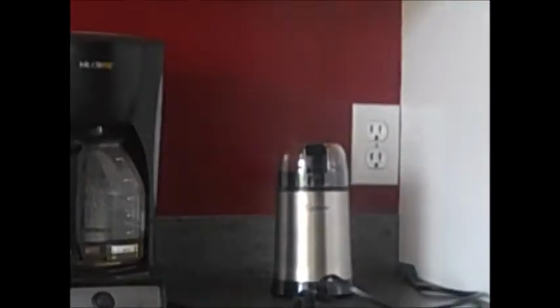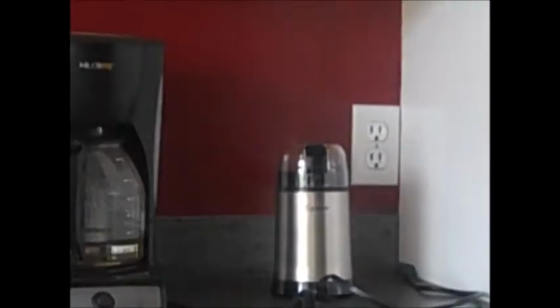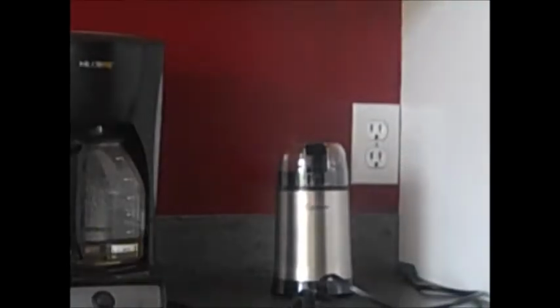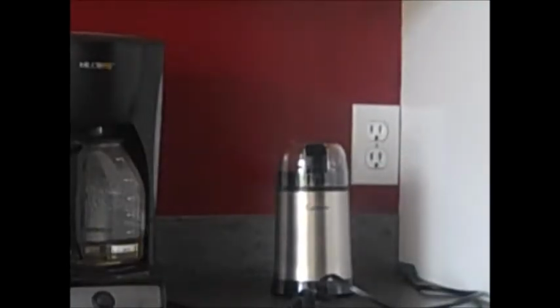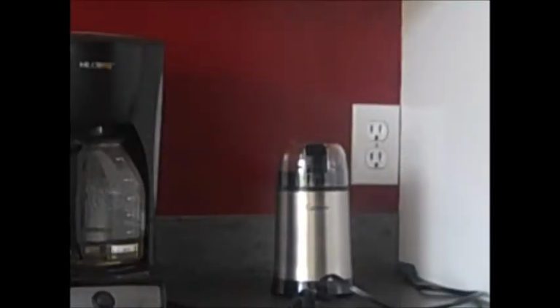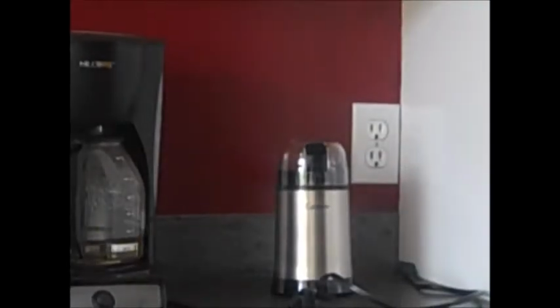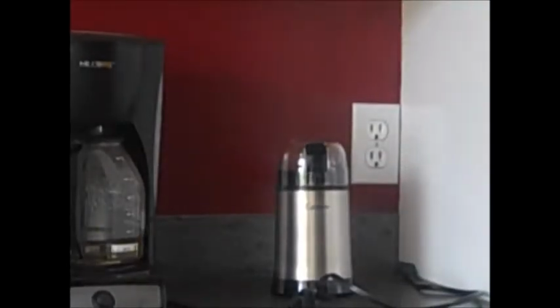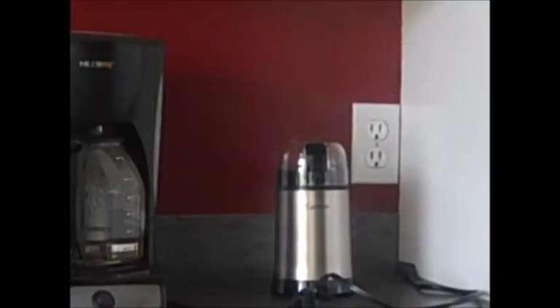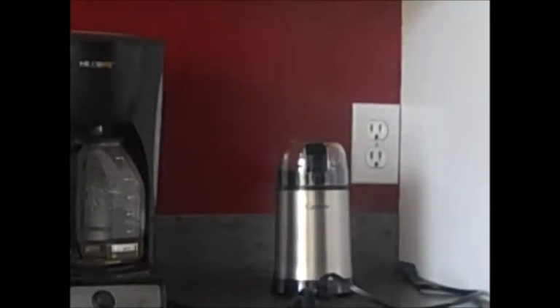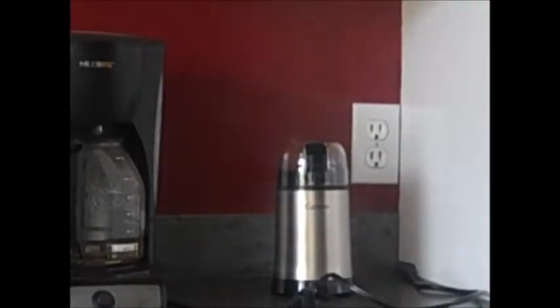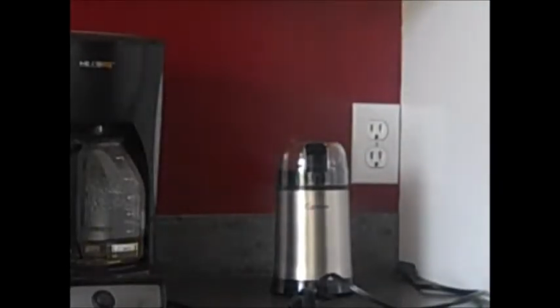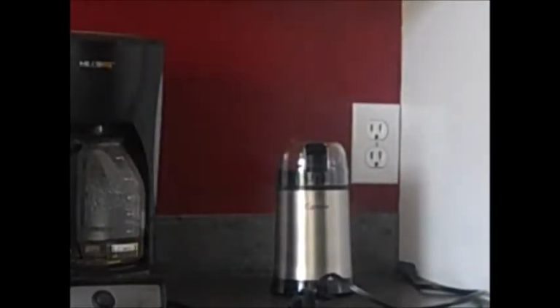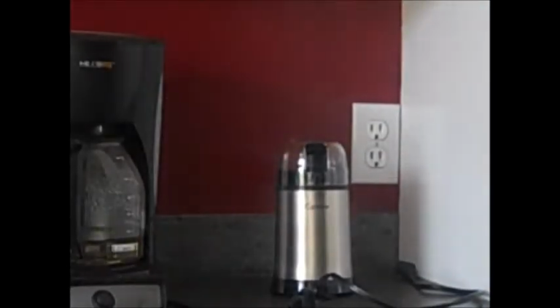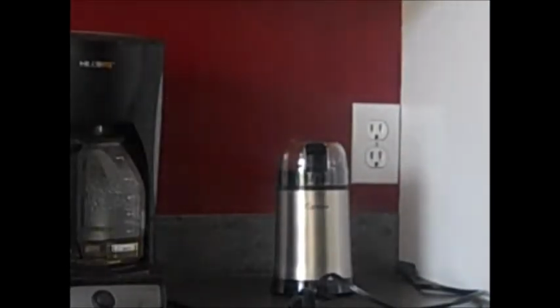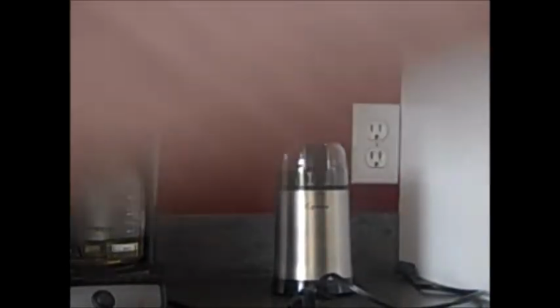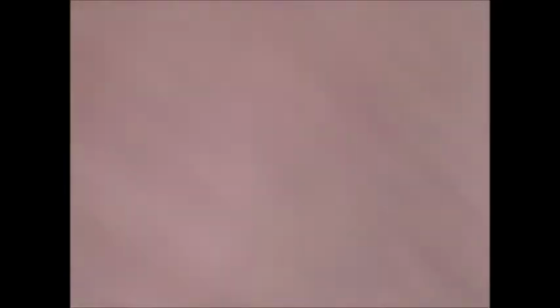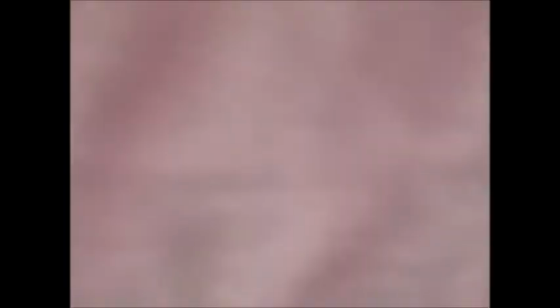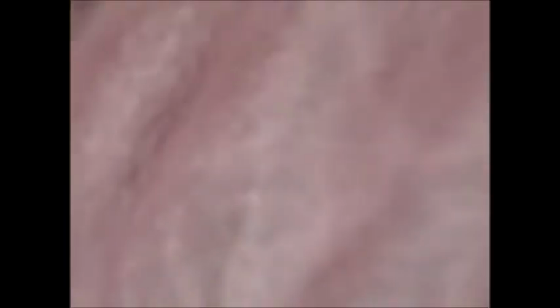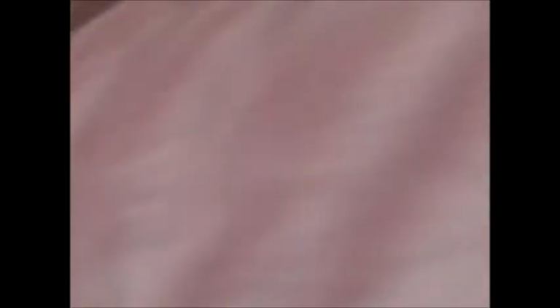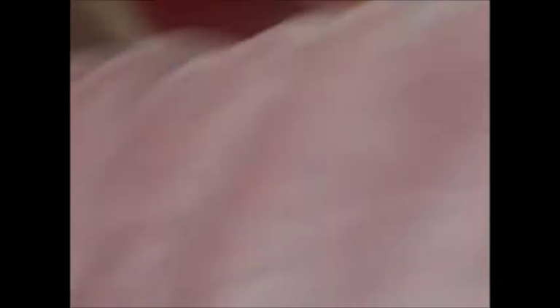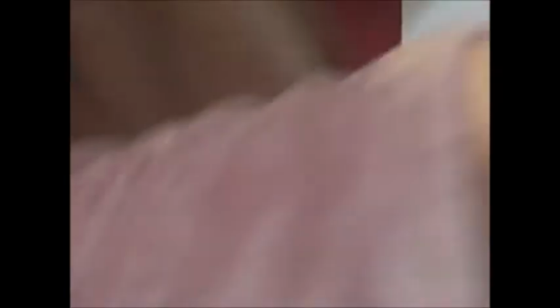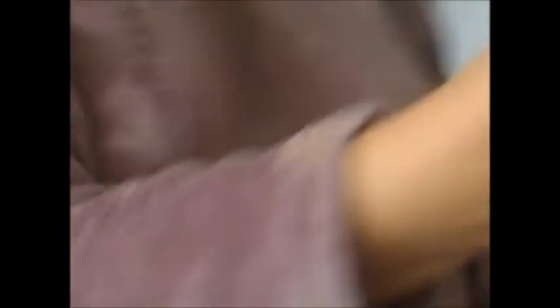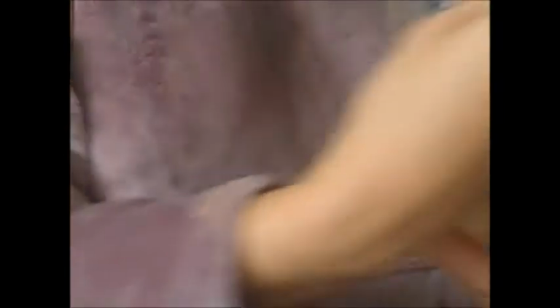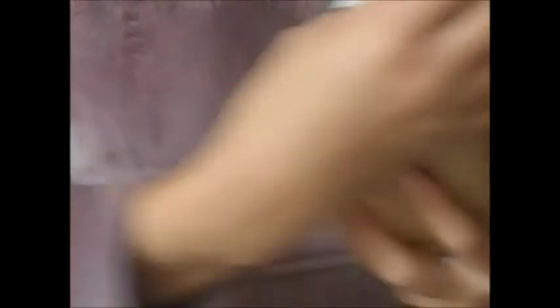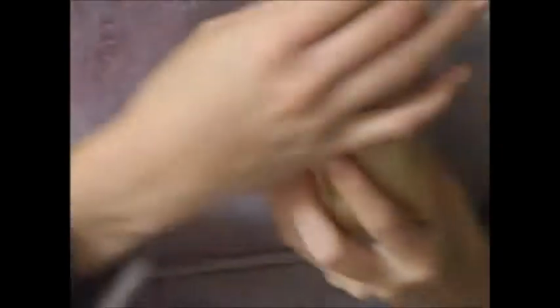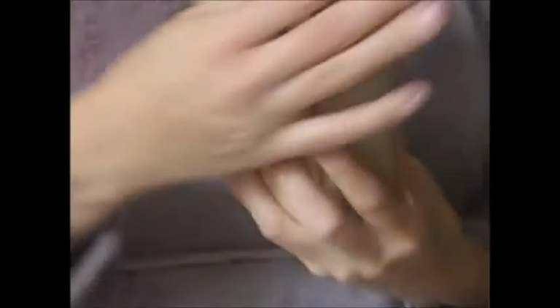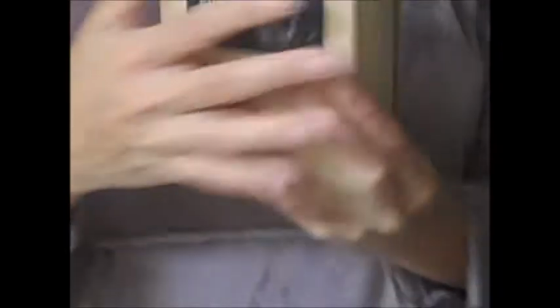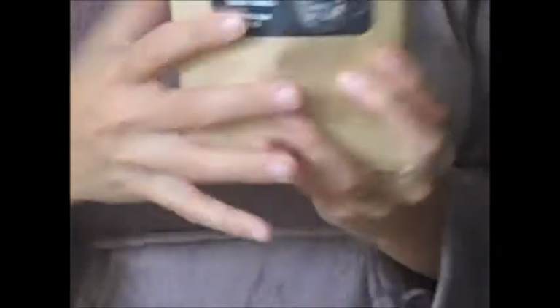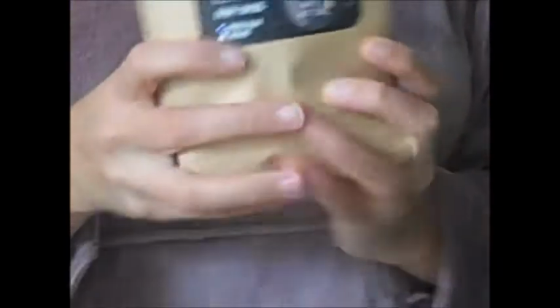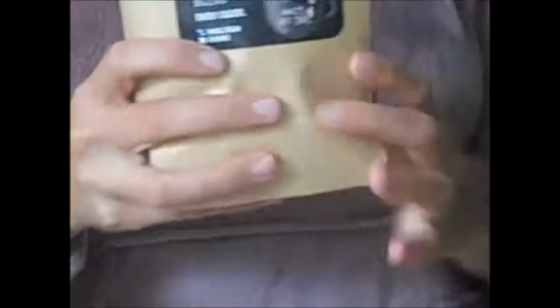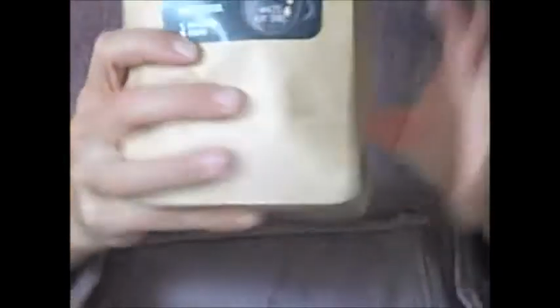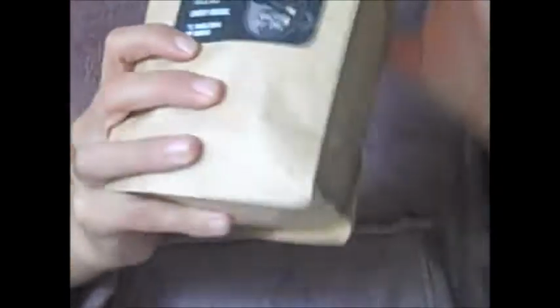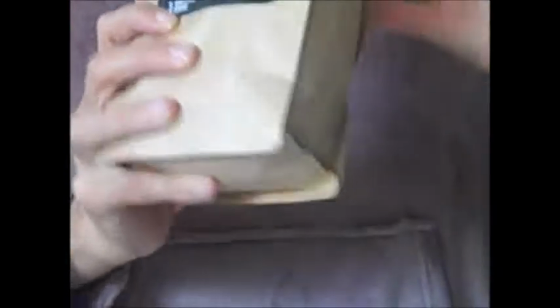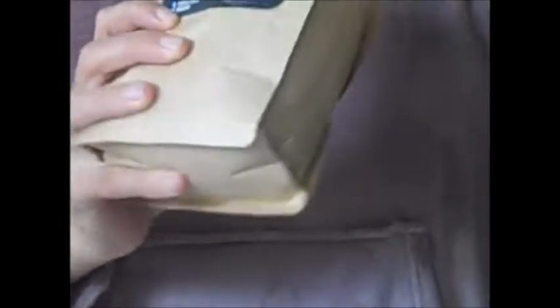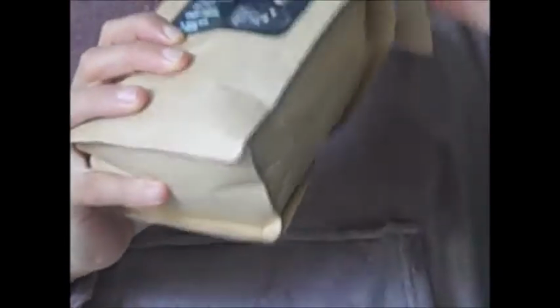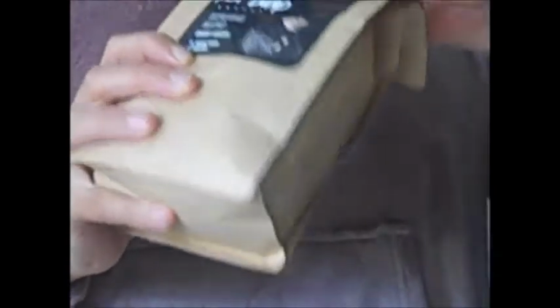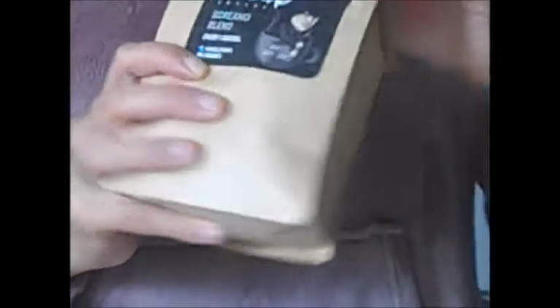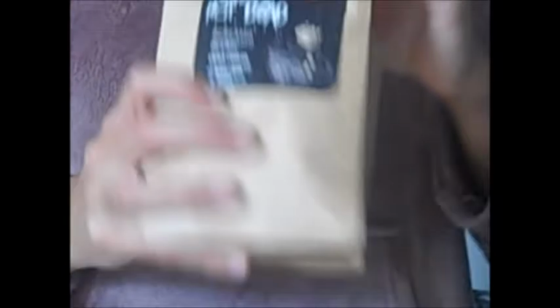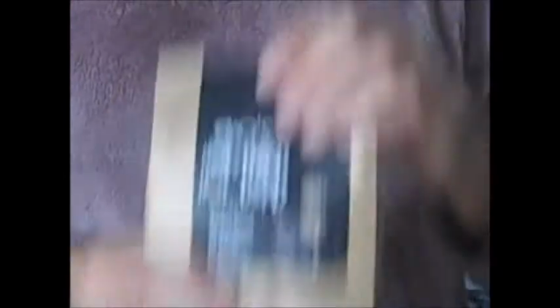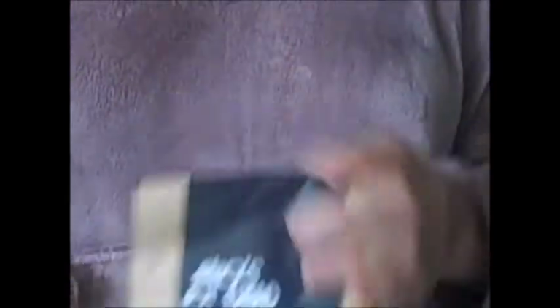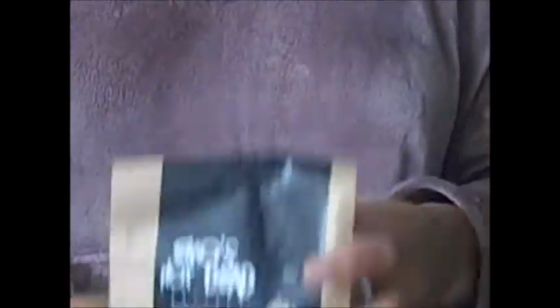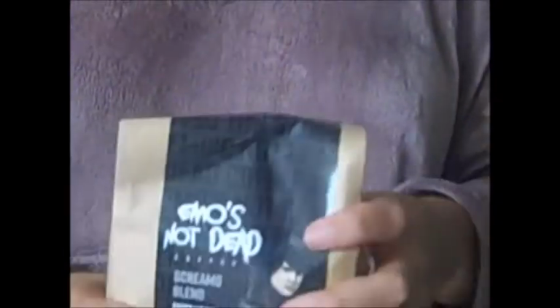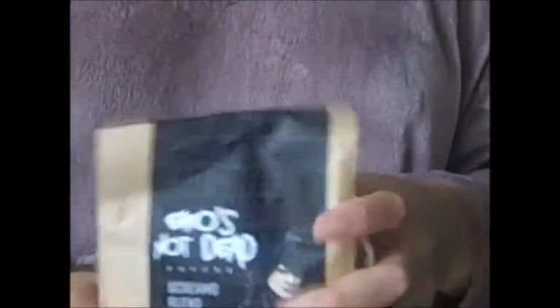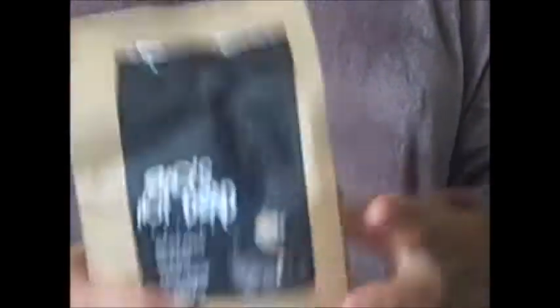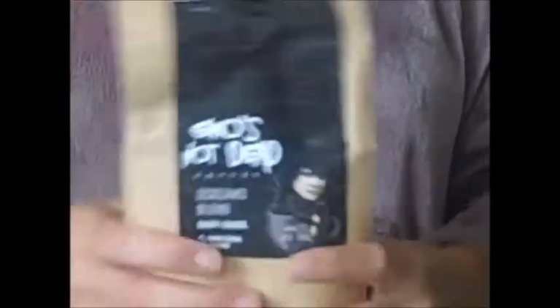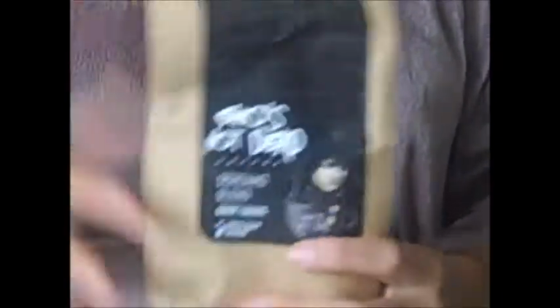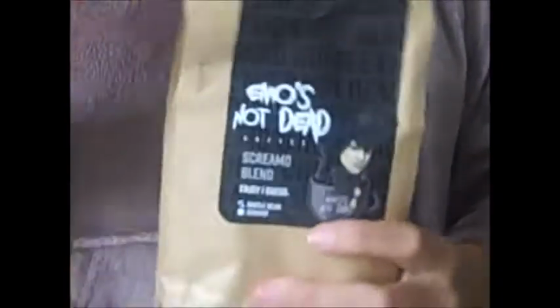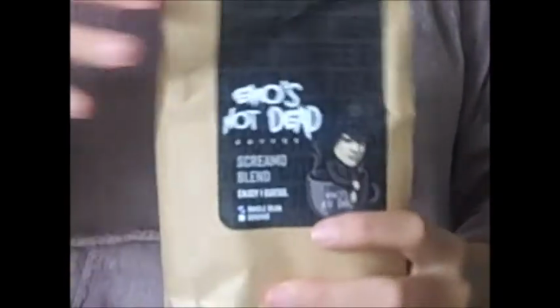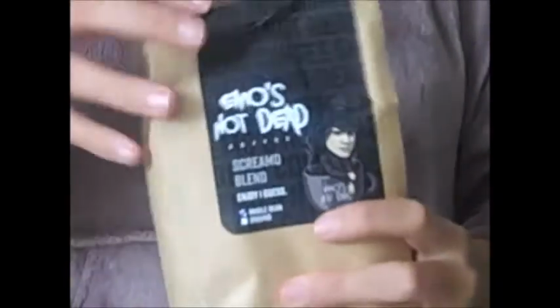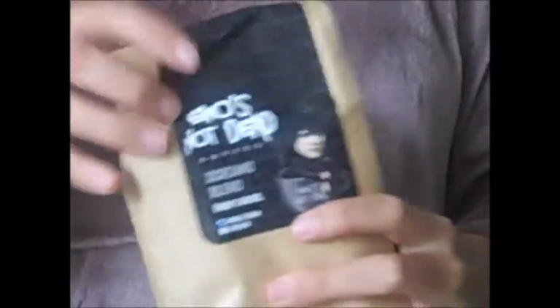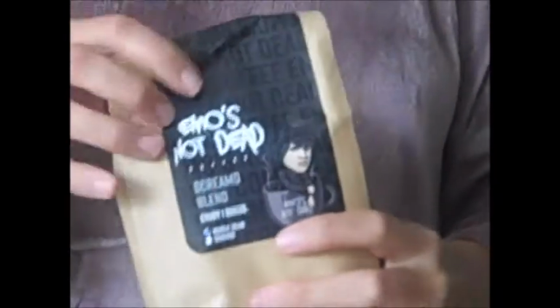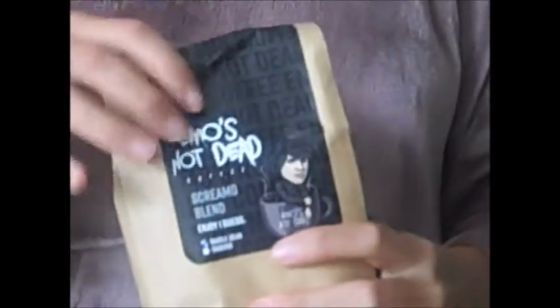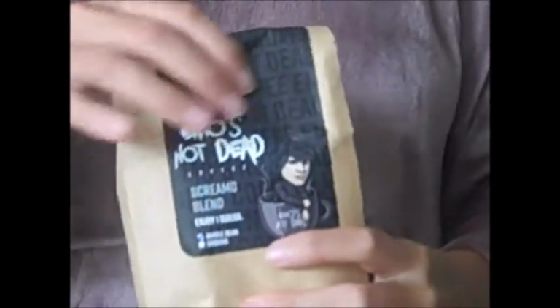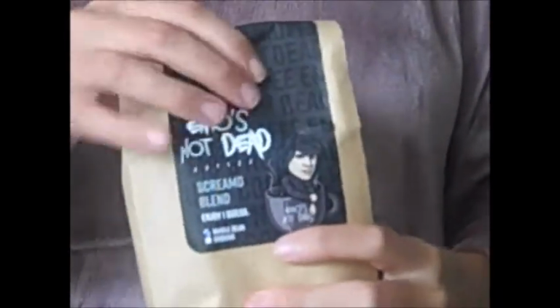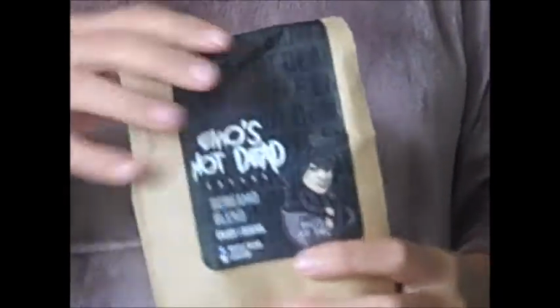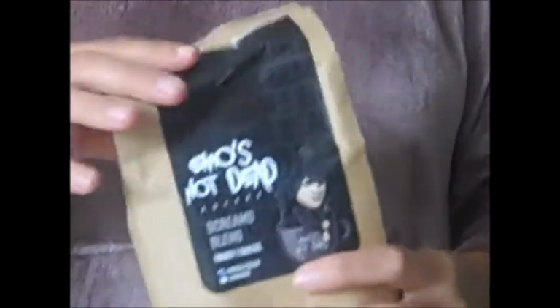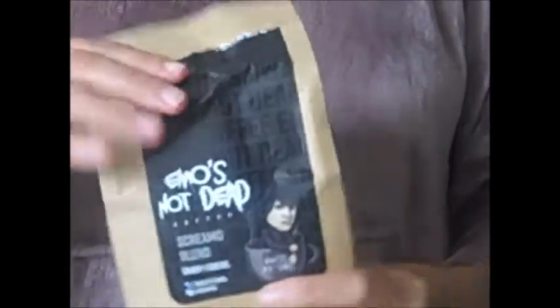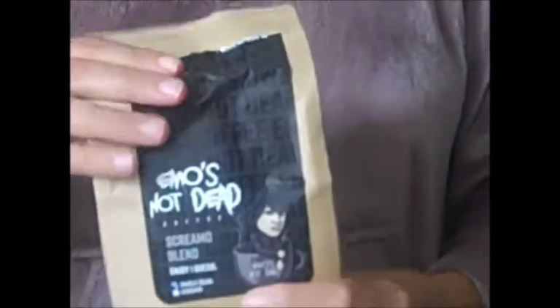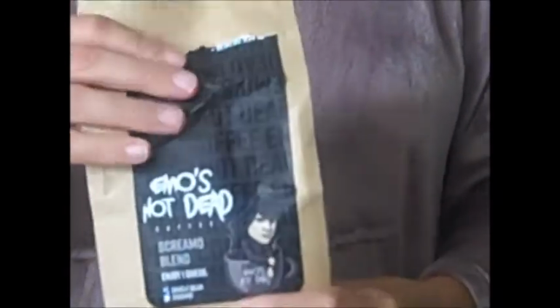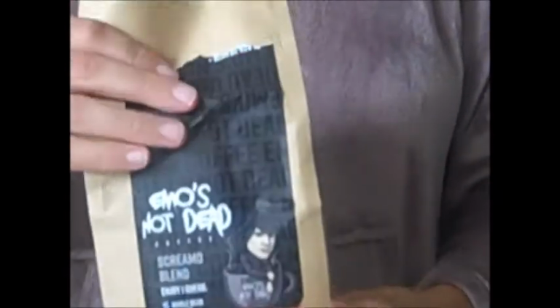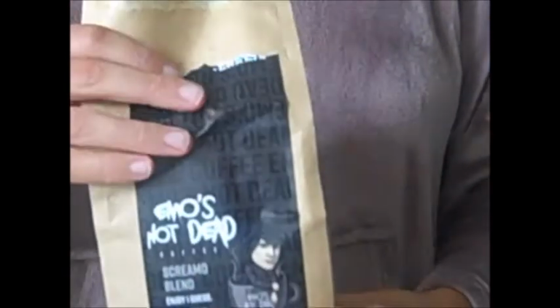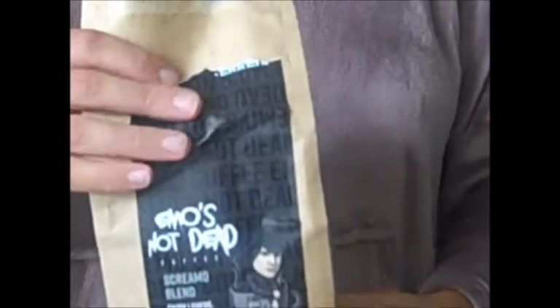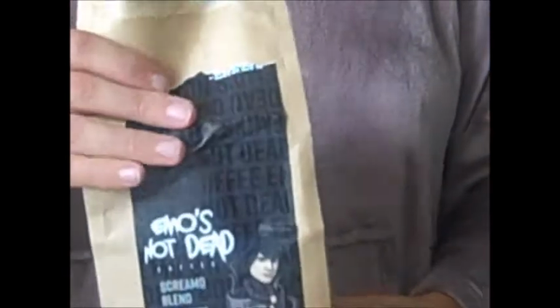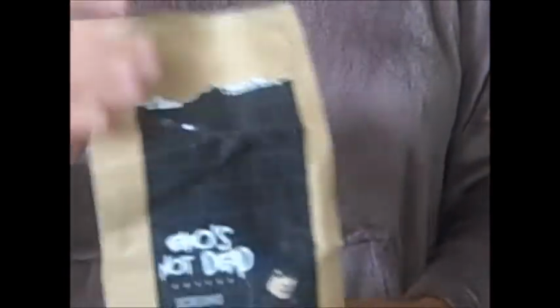Welcome coffee aficionados. The Emo's Not Ted coffee was a little hard to open — I had to cut the top off with a pair of scissors.